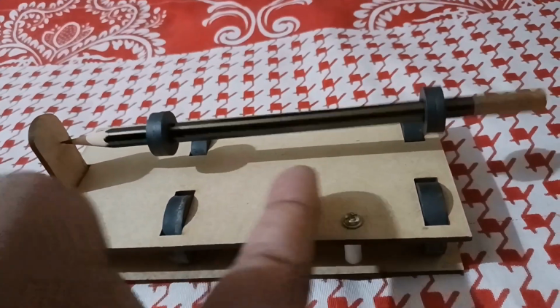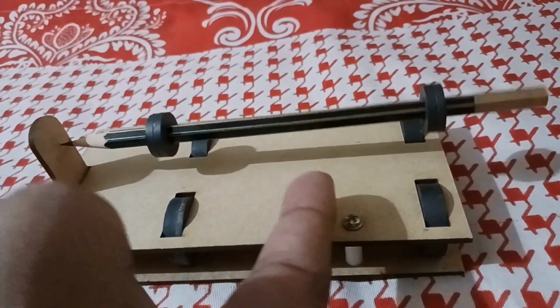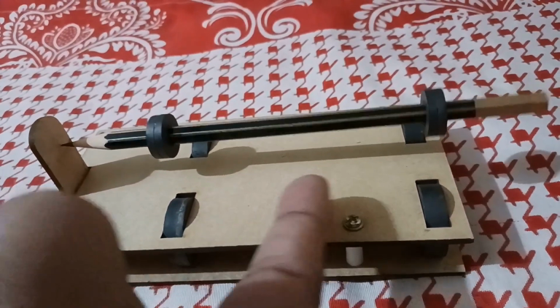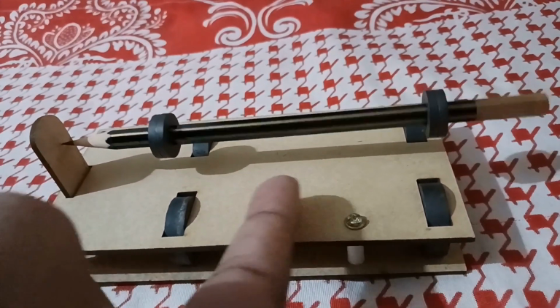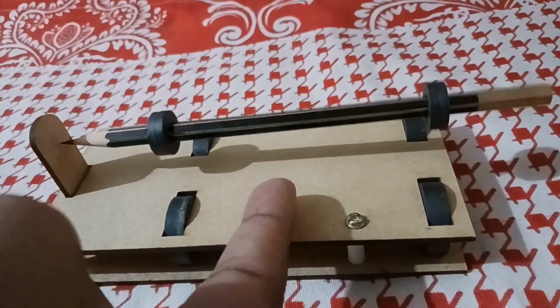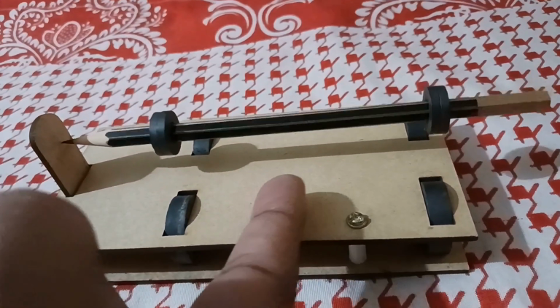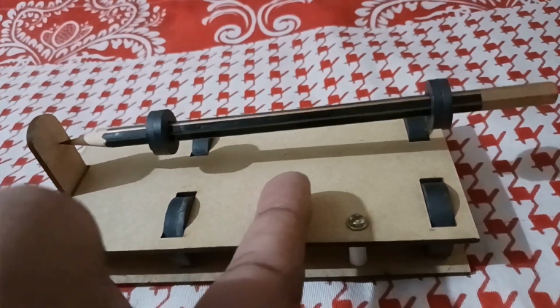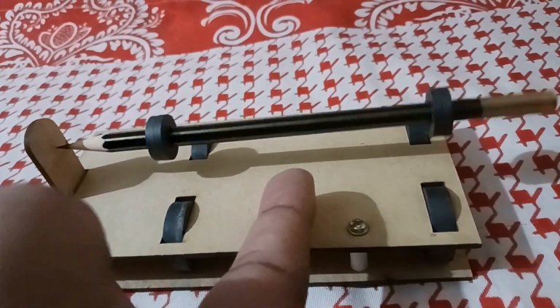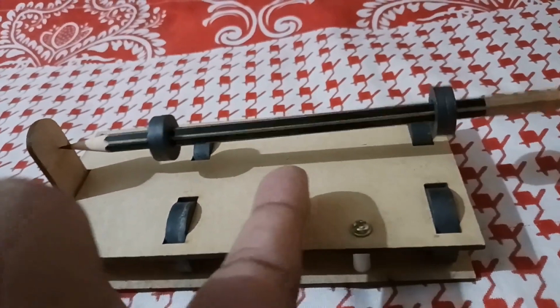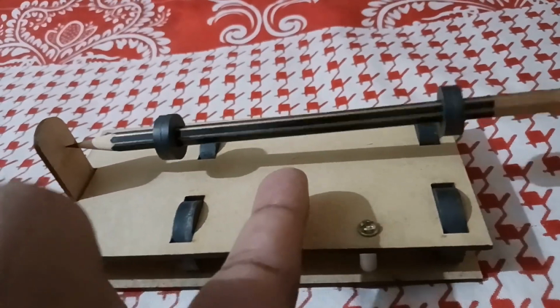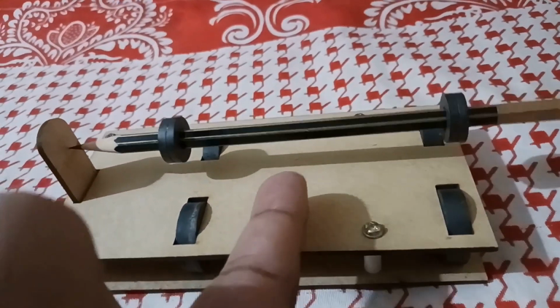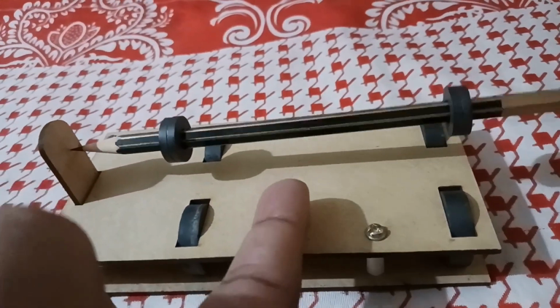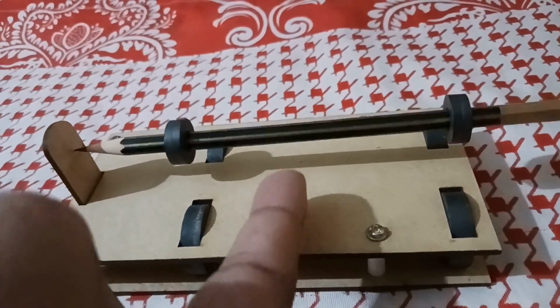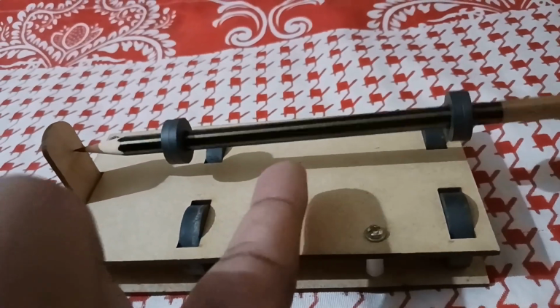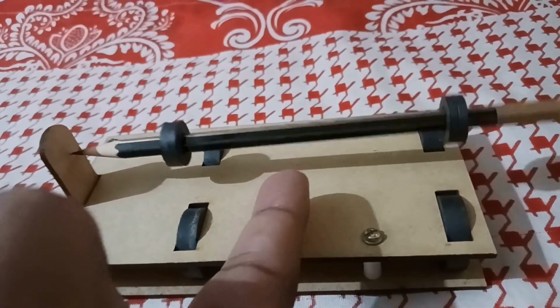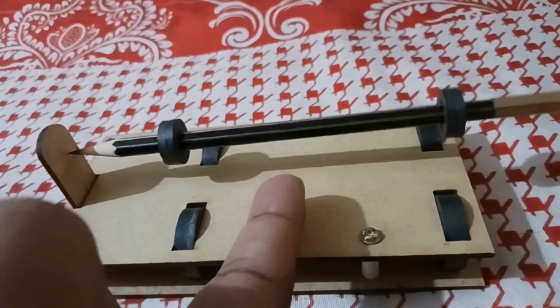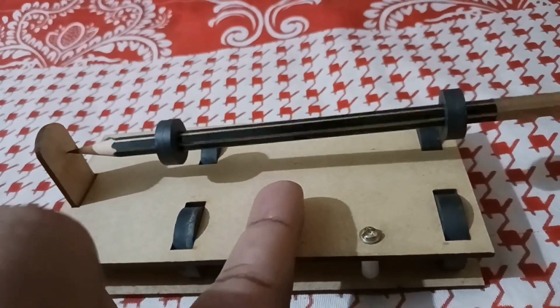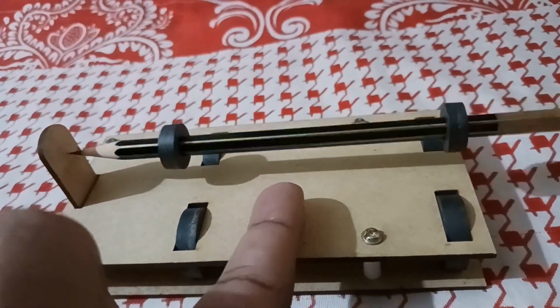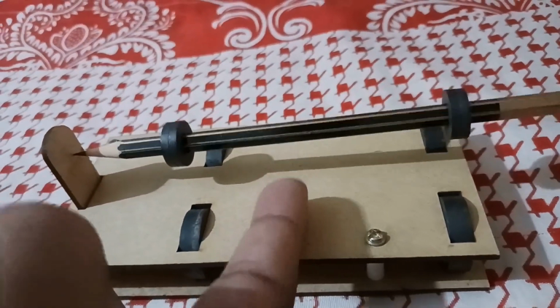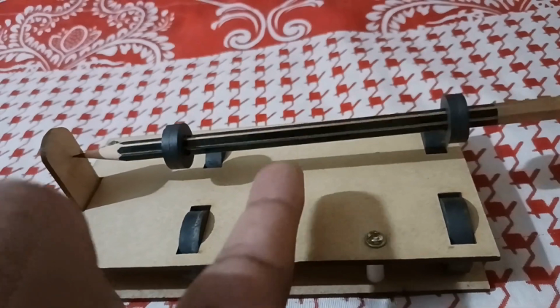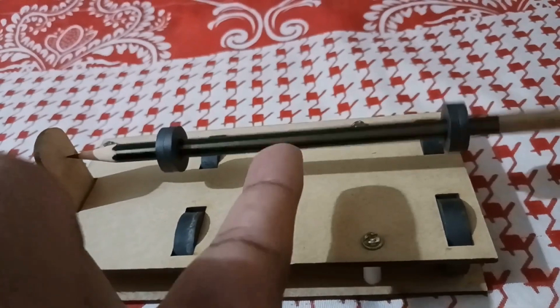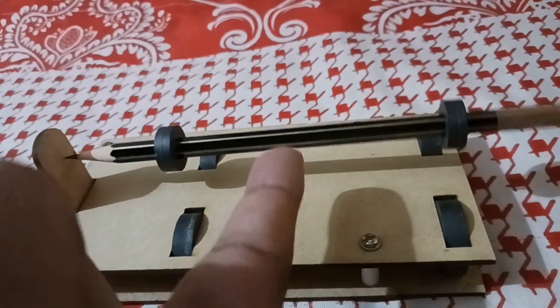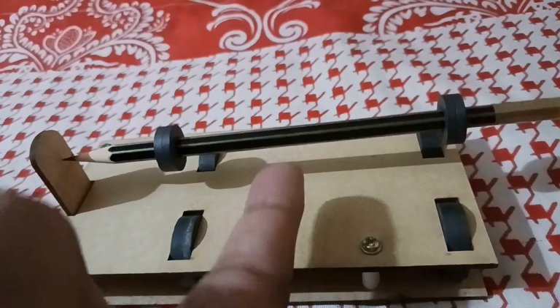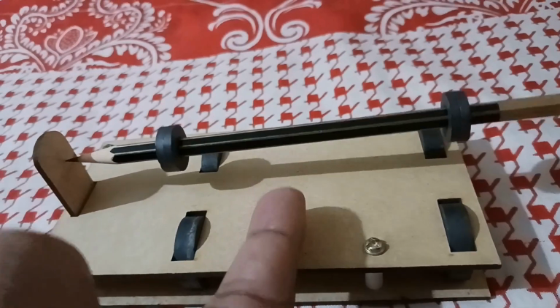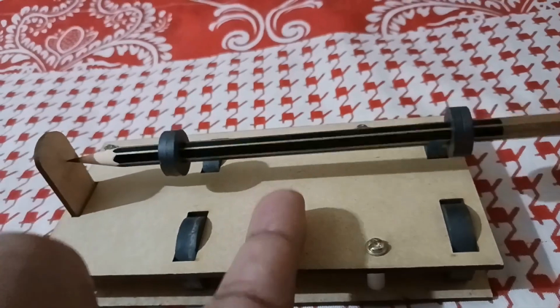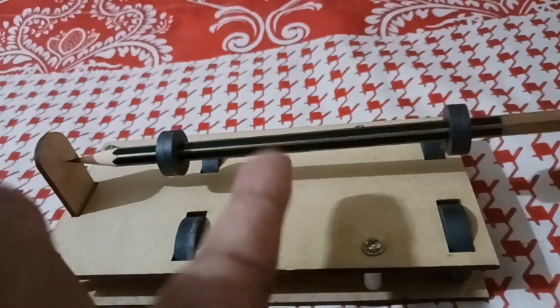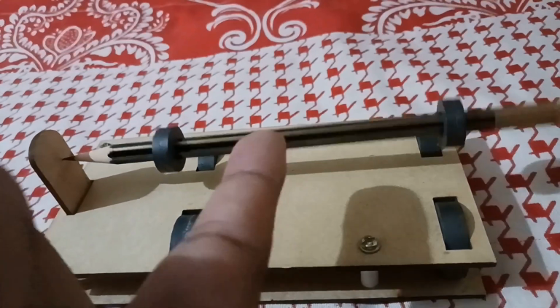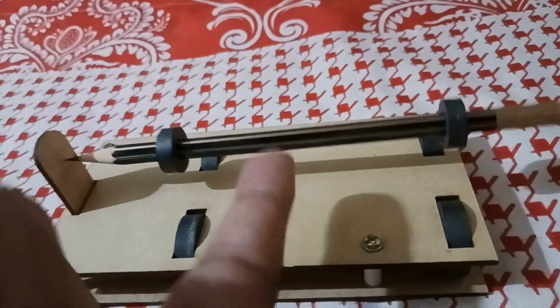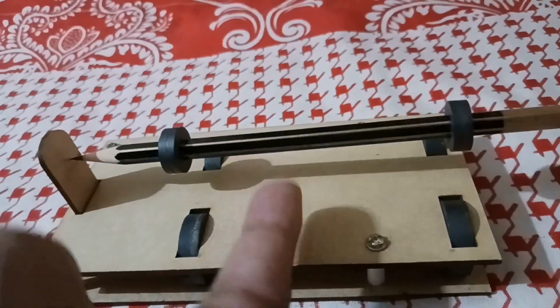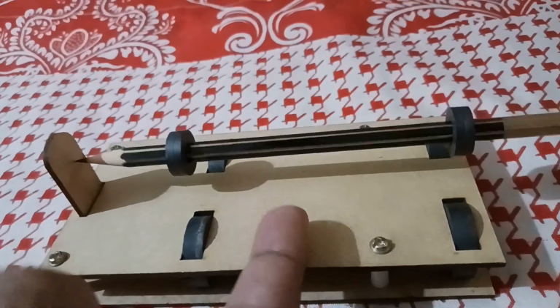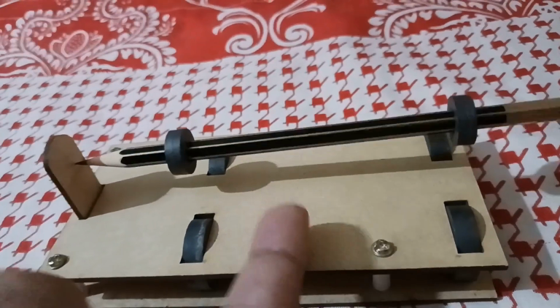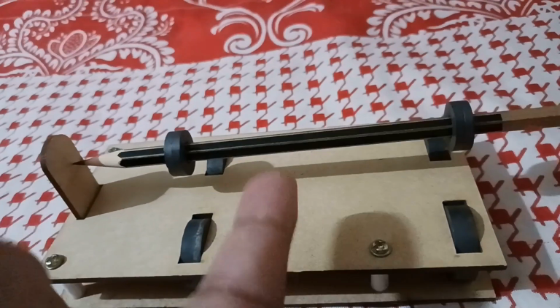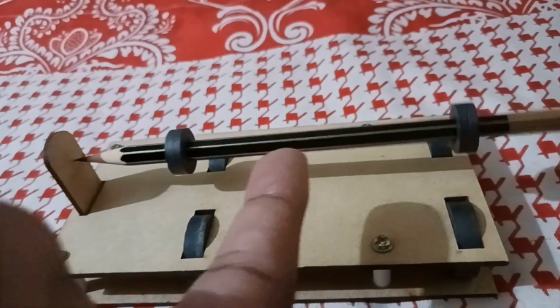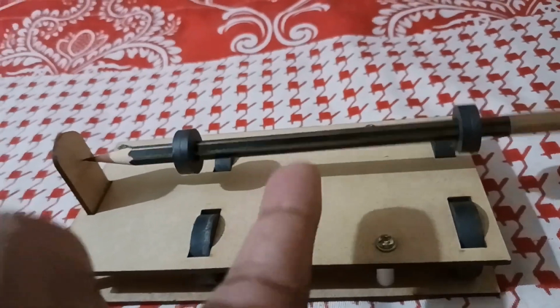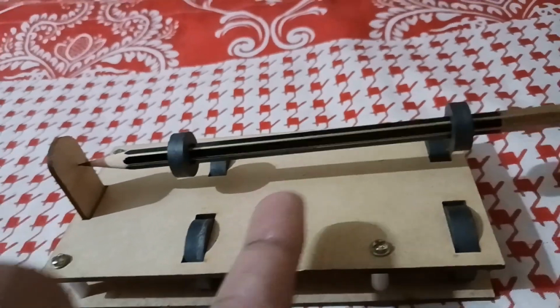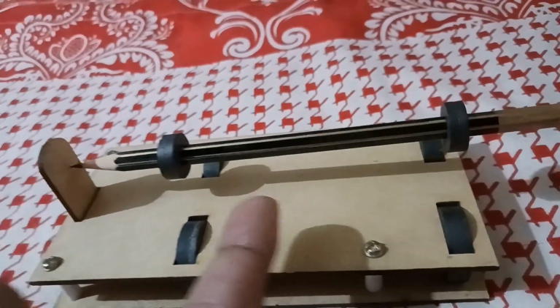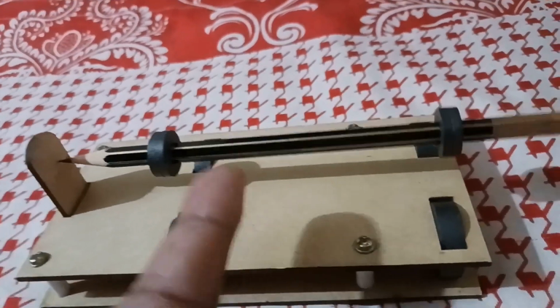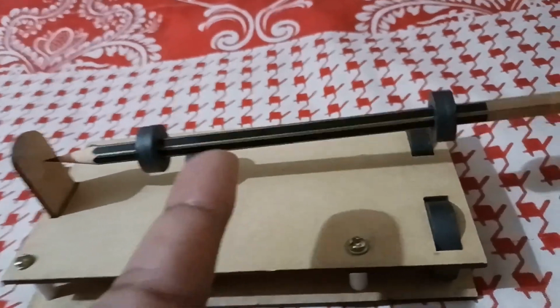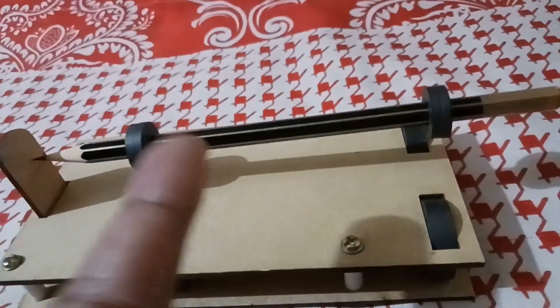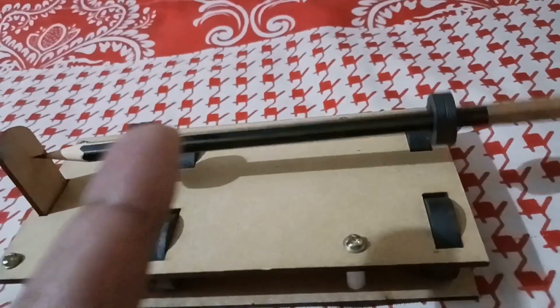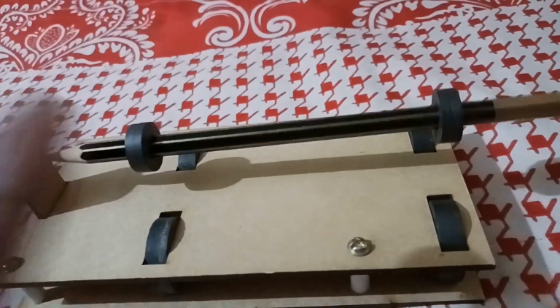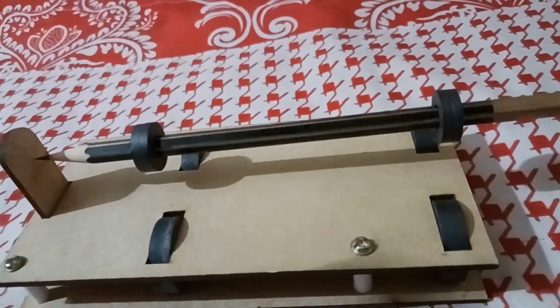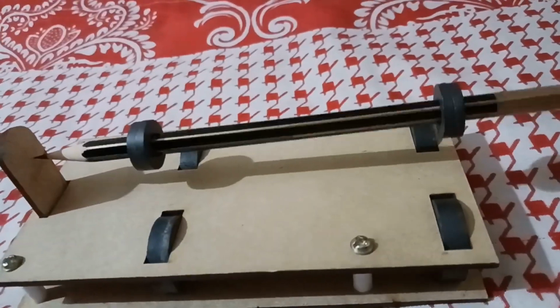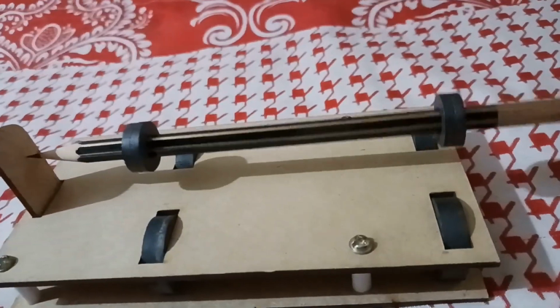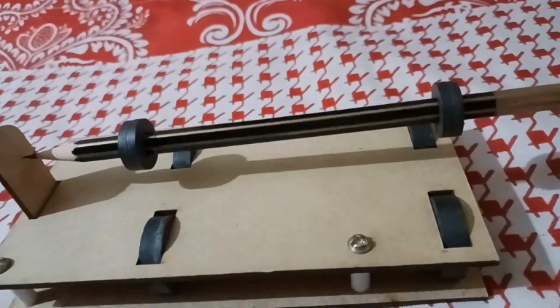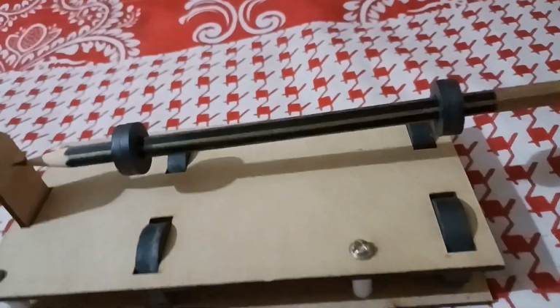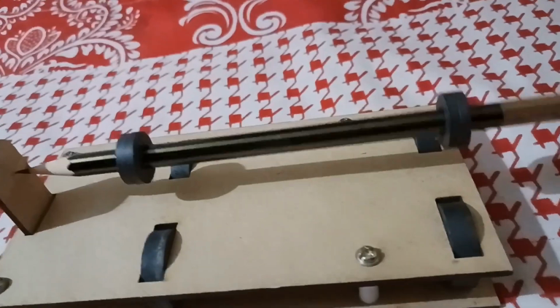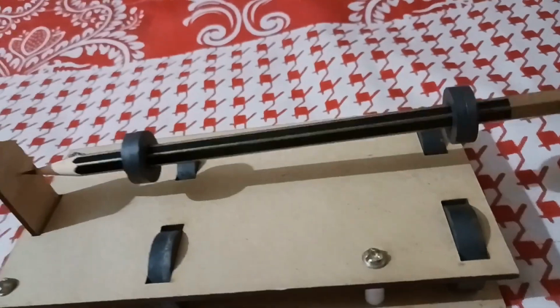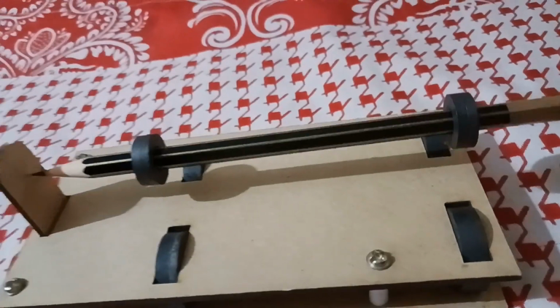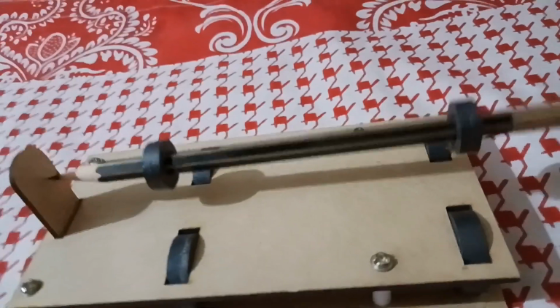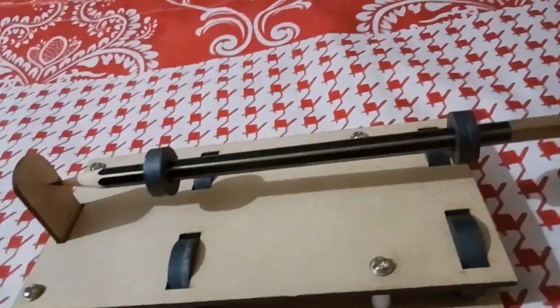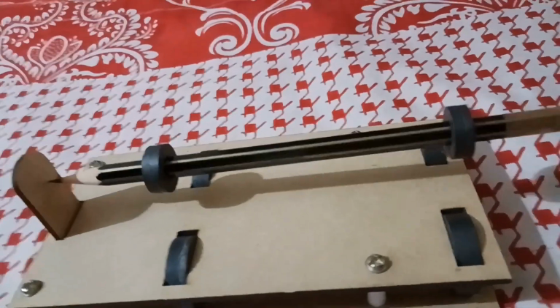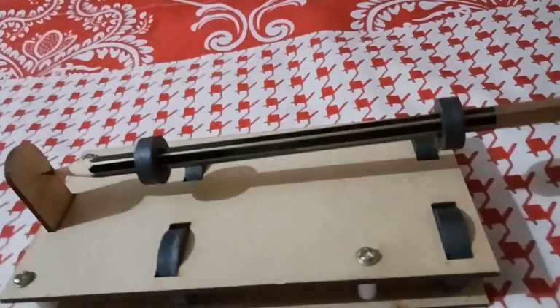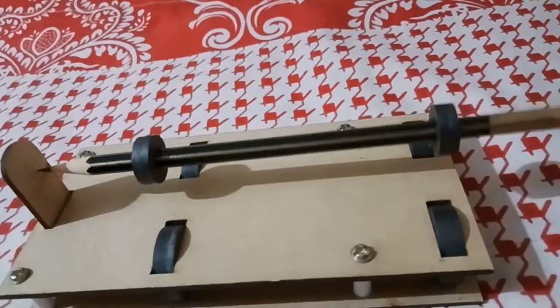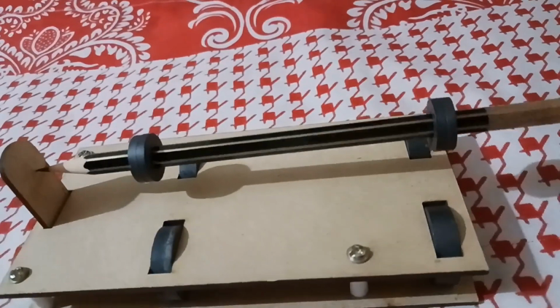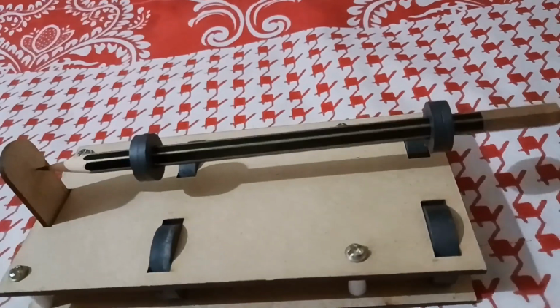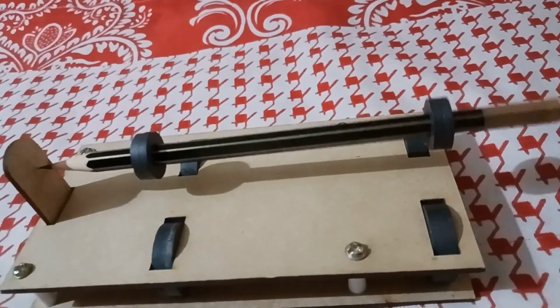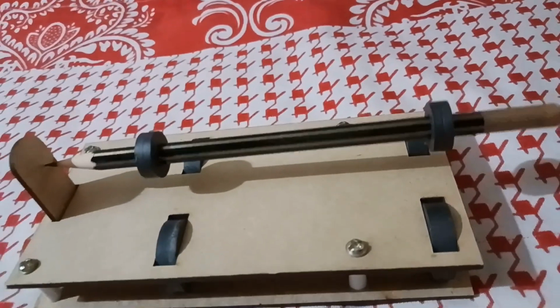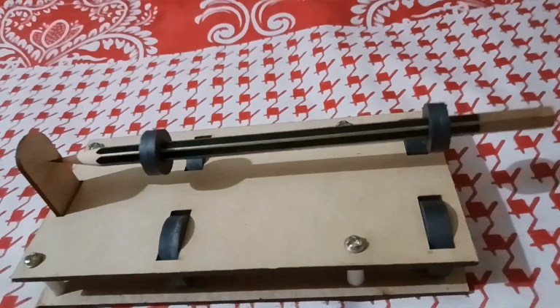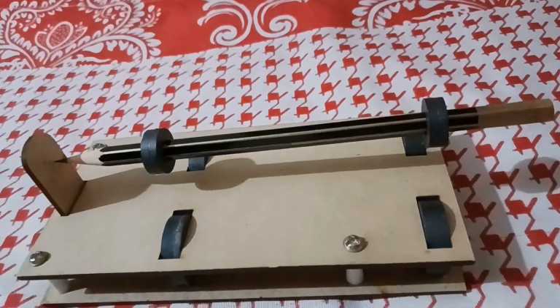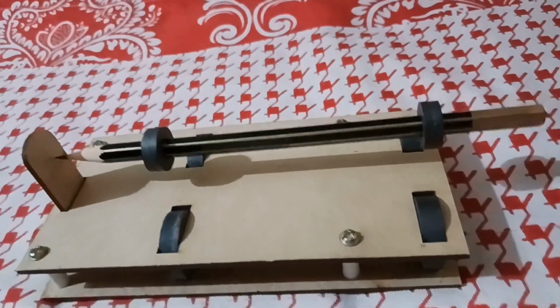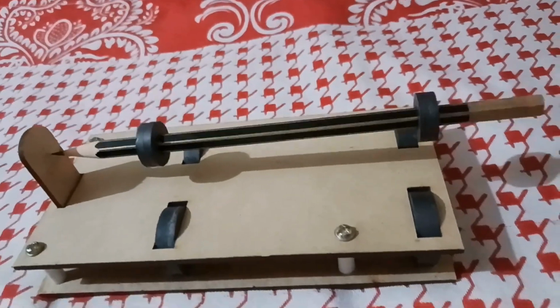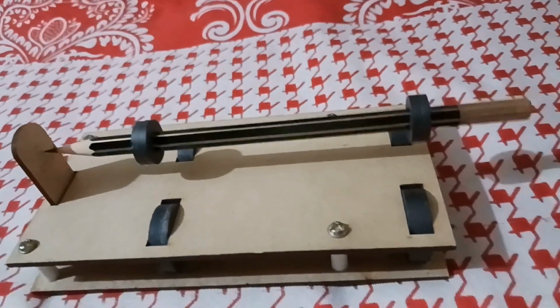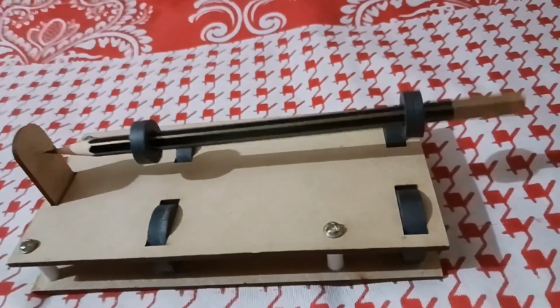The magnetic force counteracts the gravitational force. Just observe the pencil.